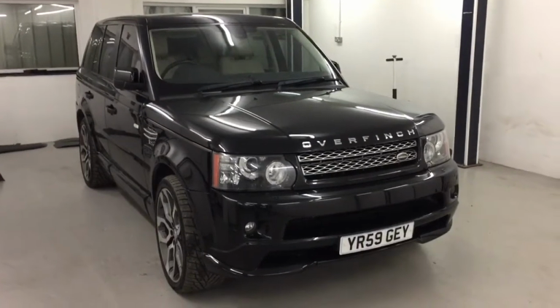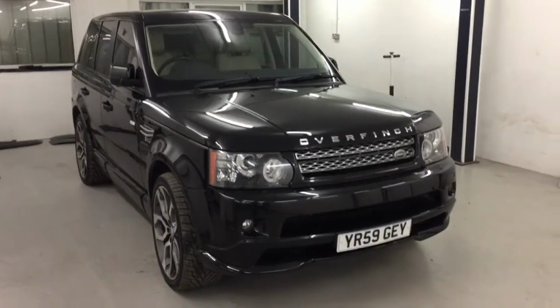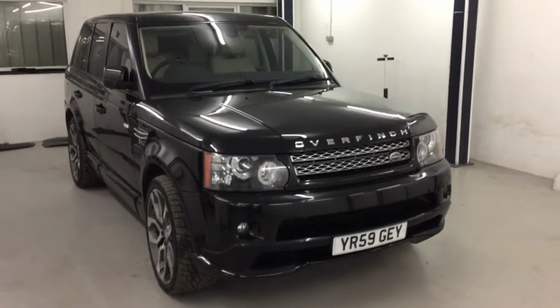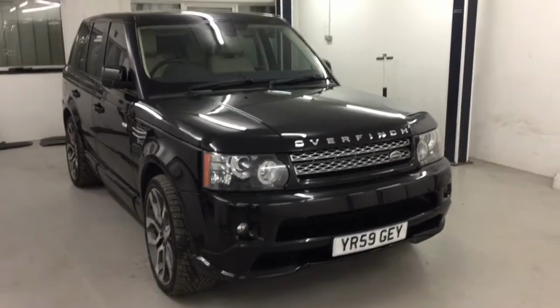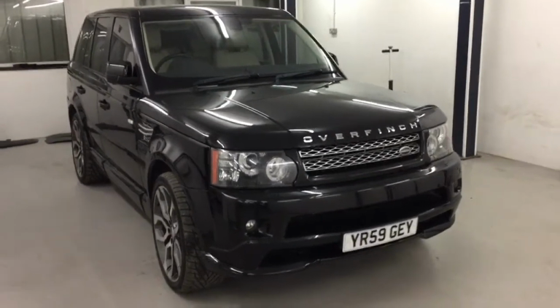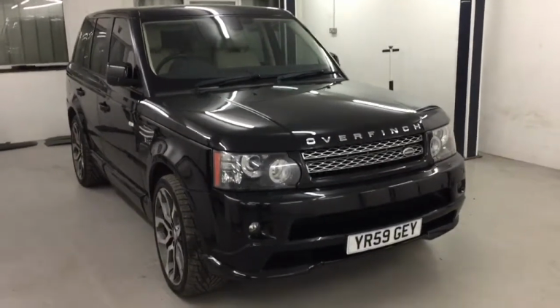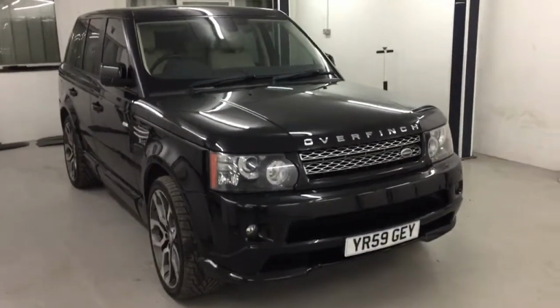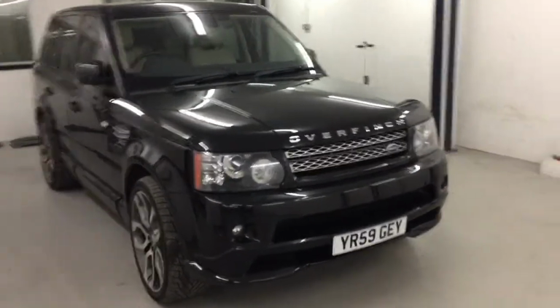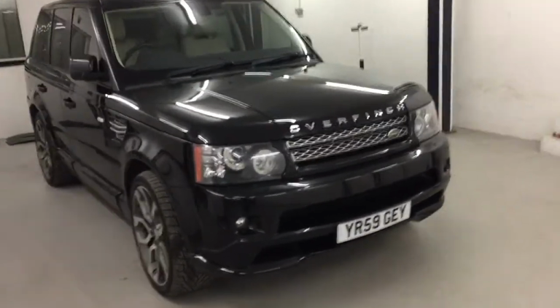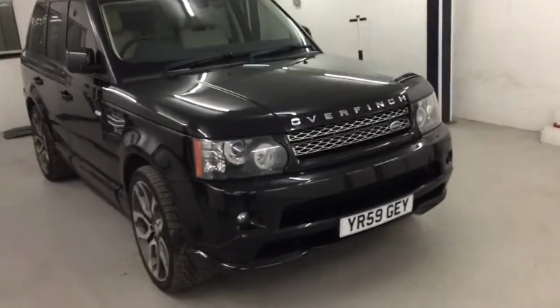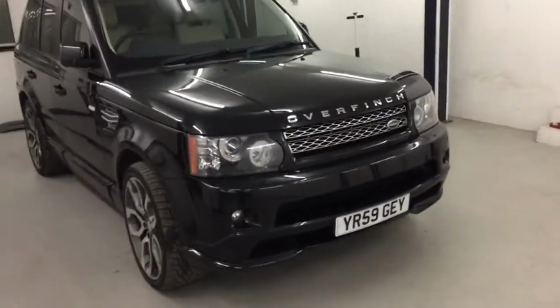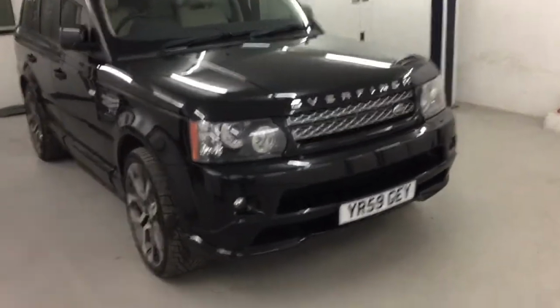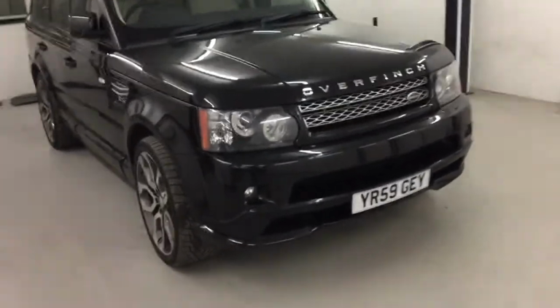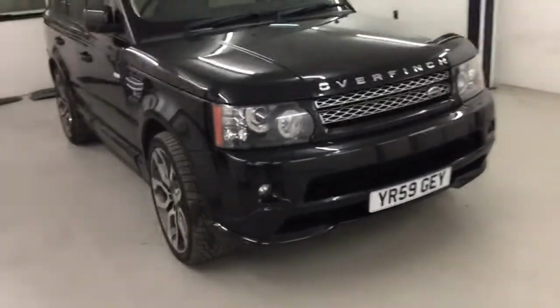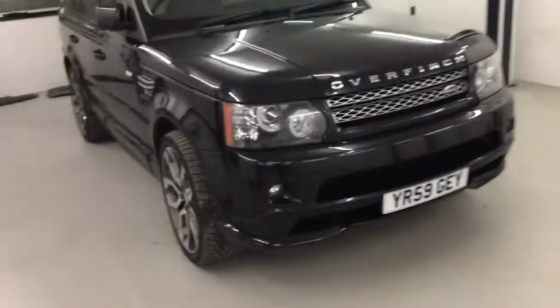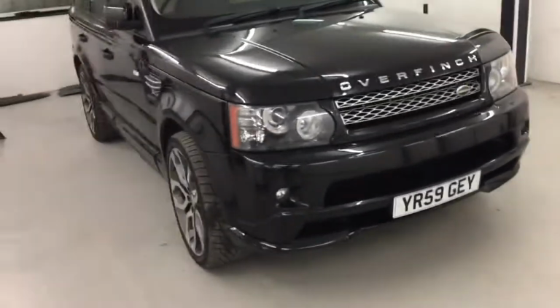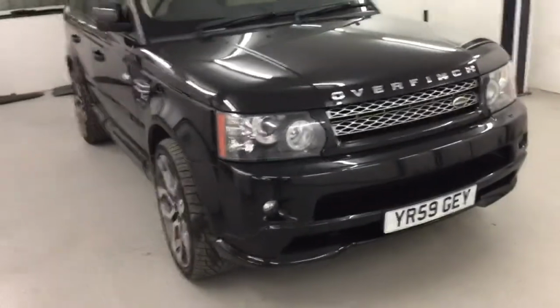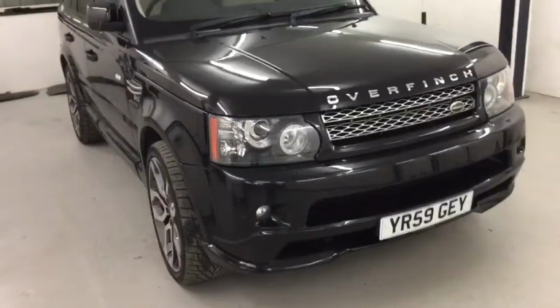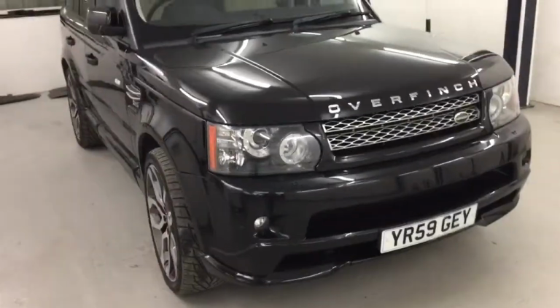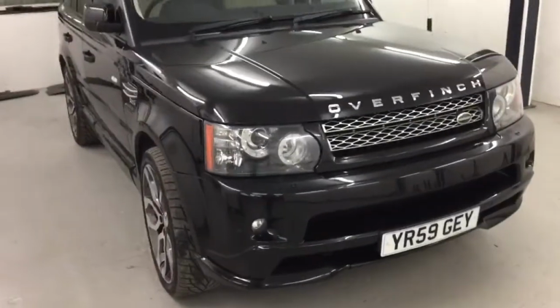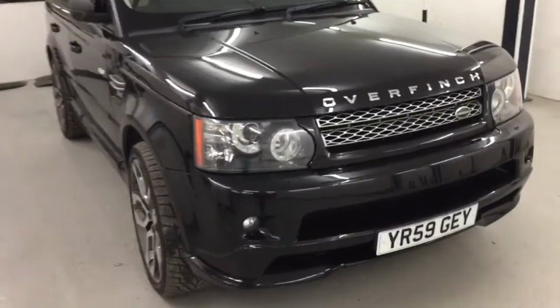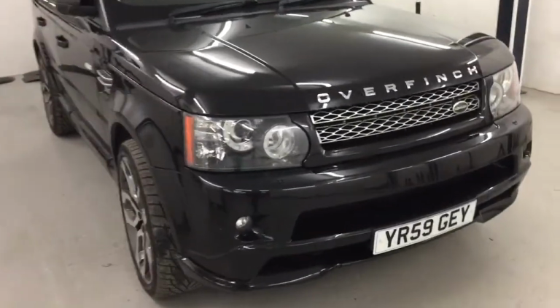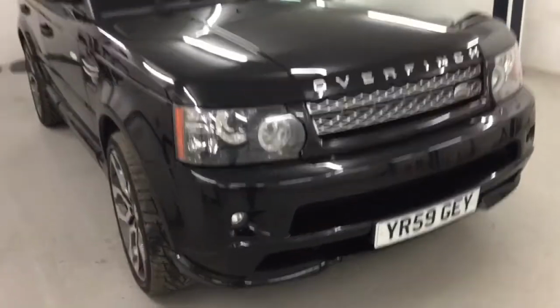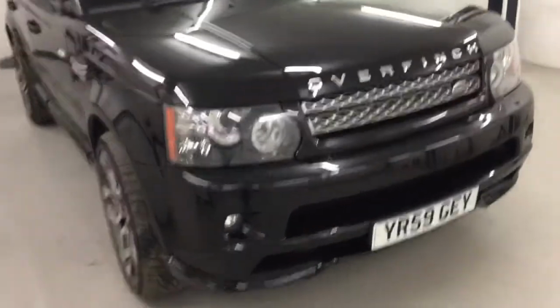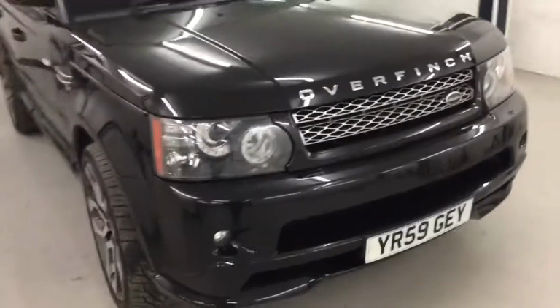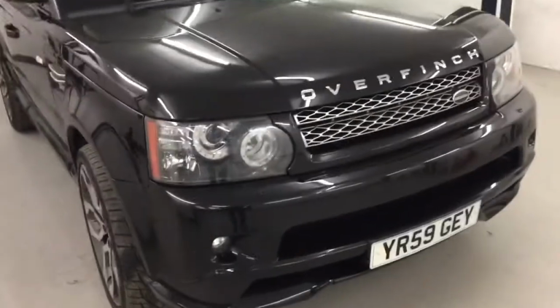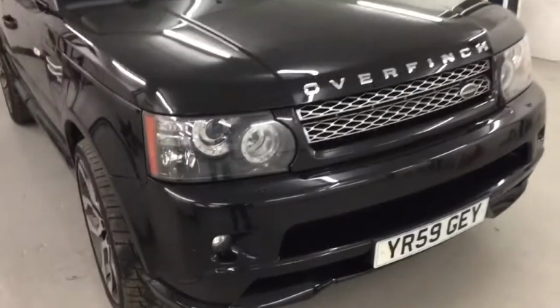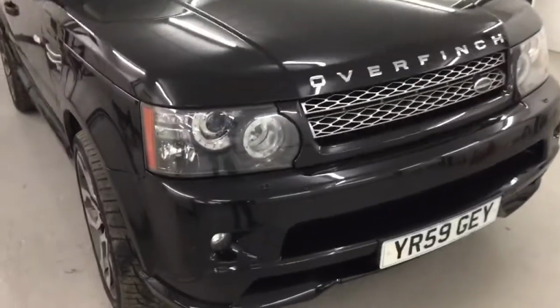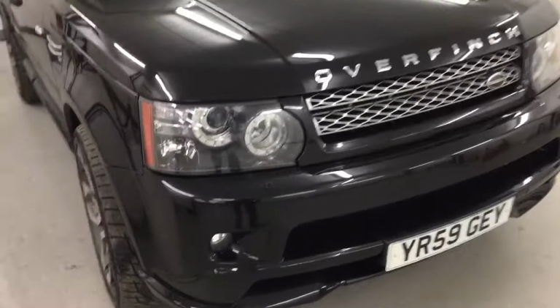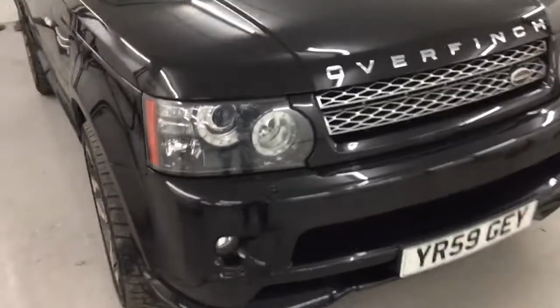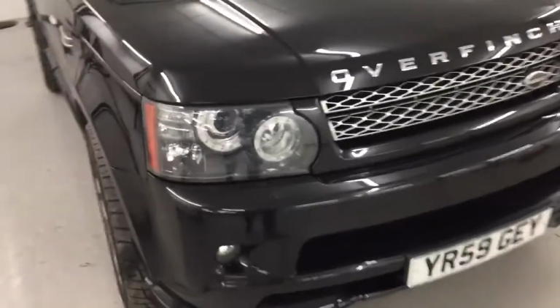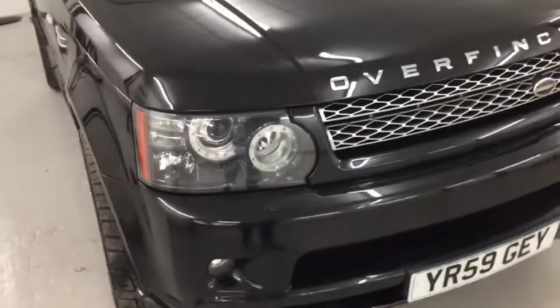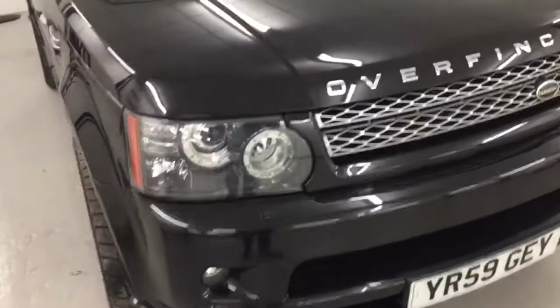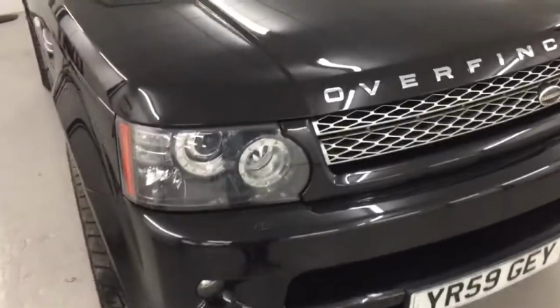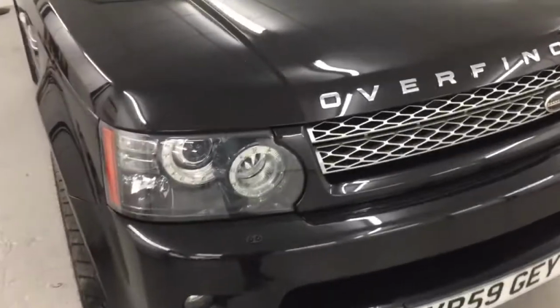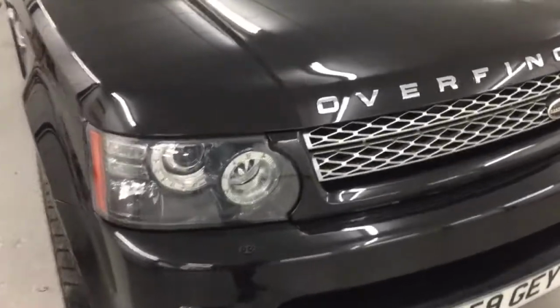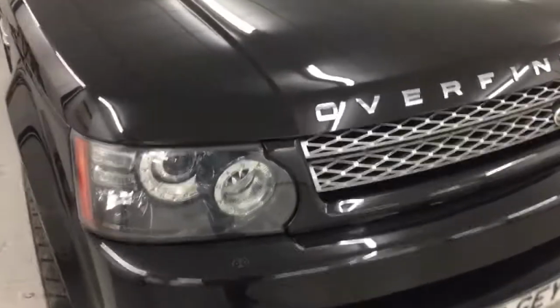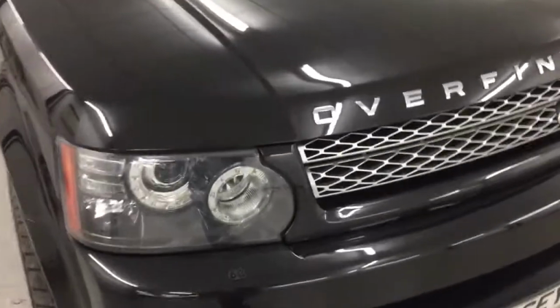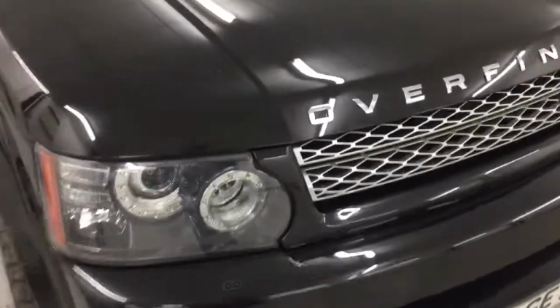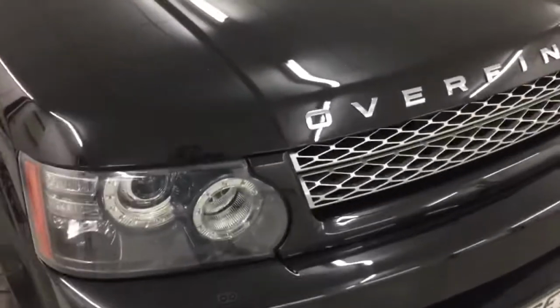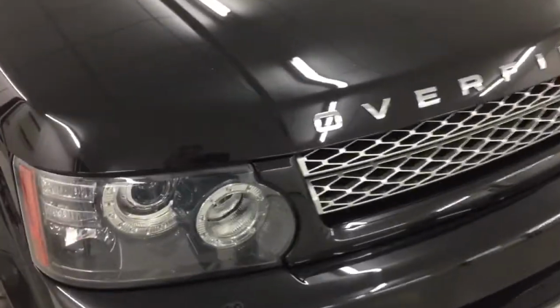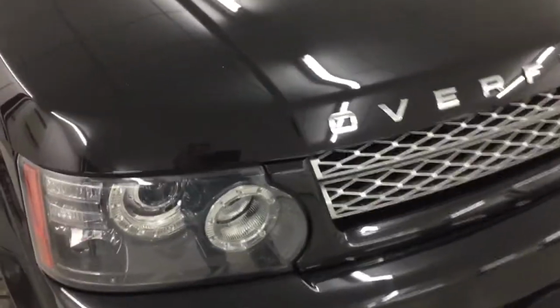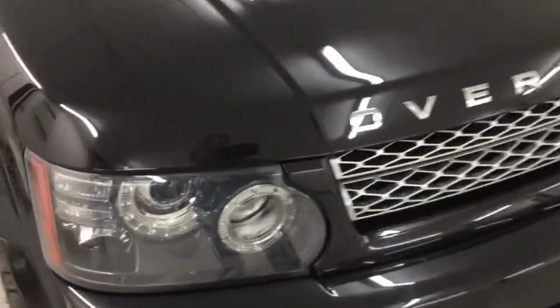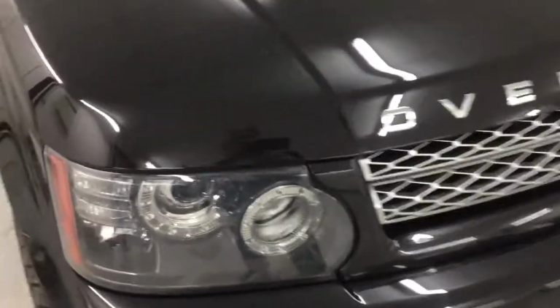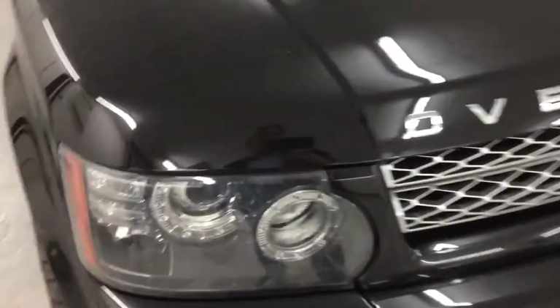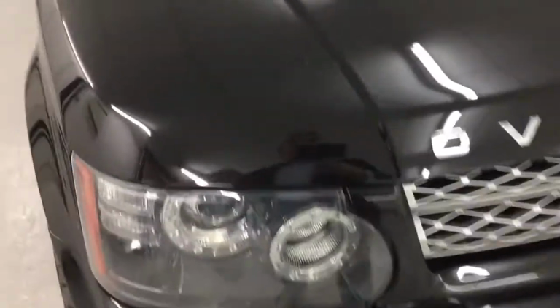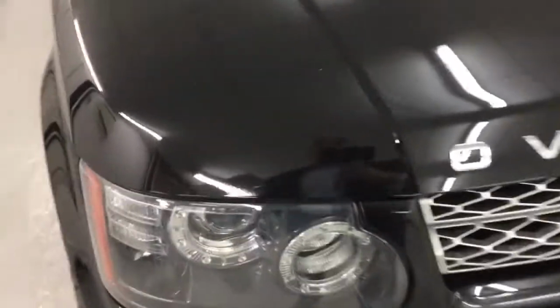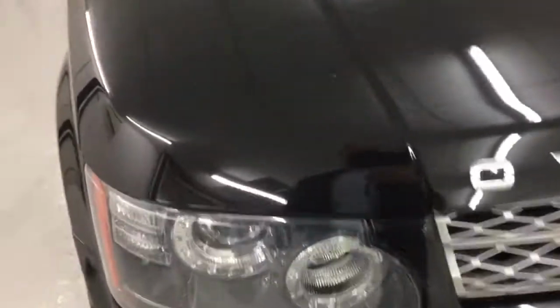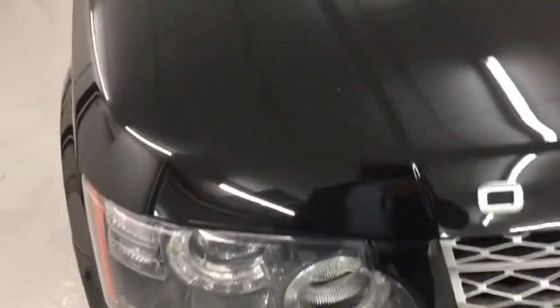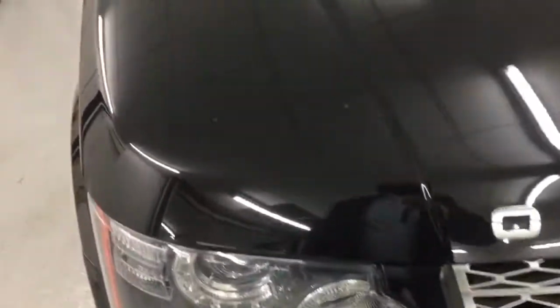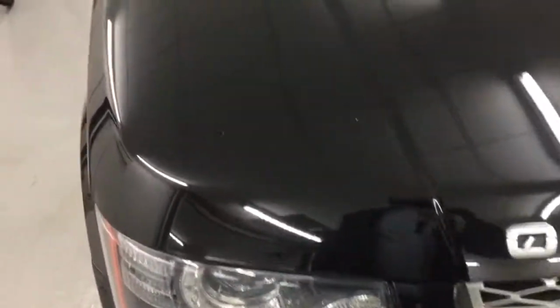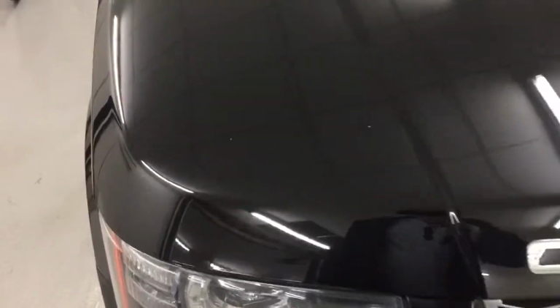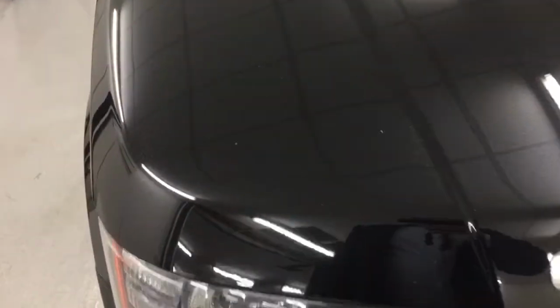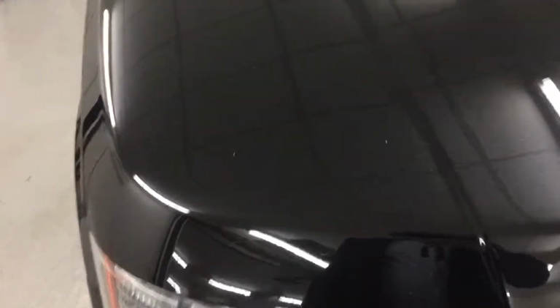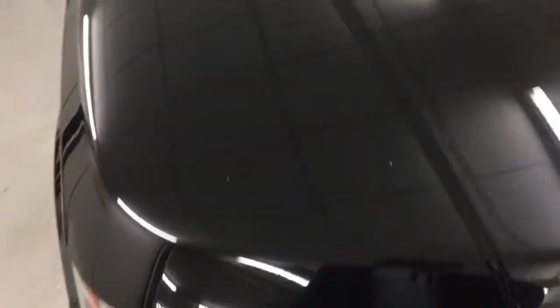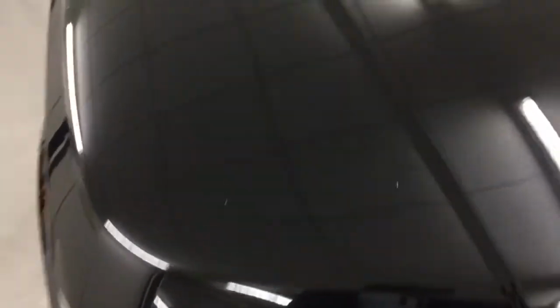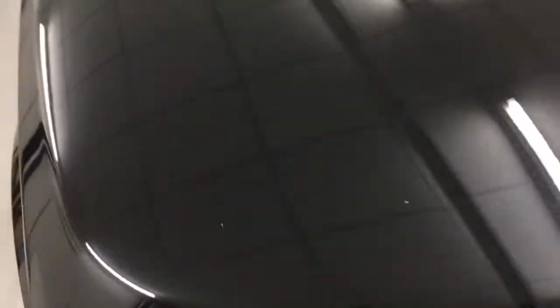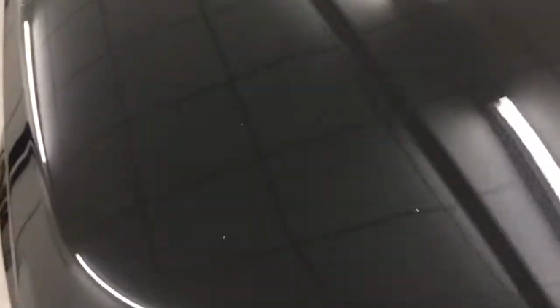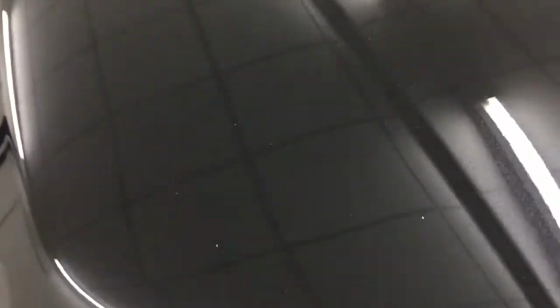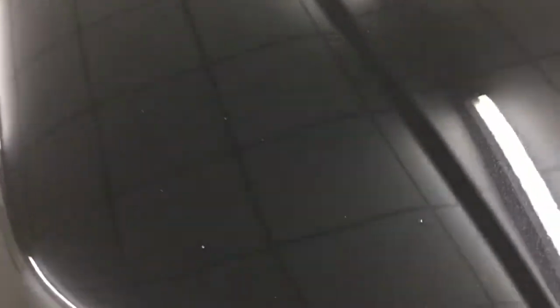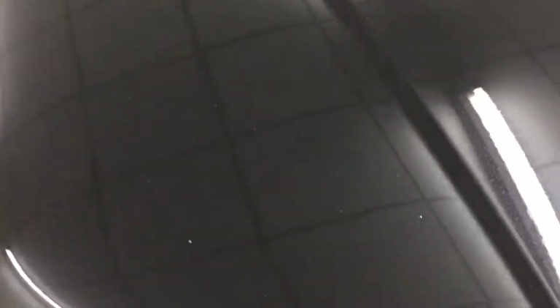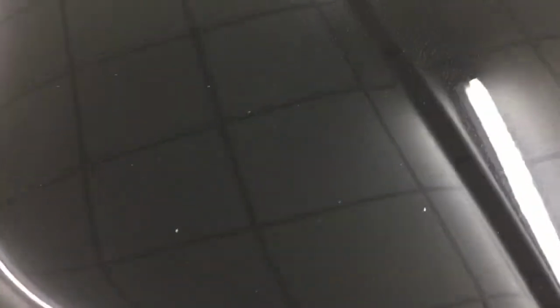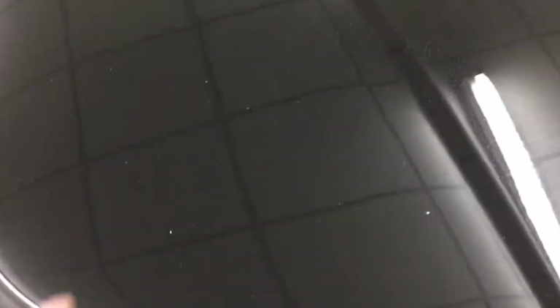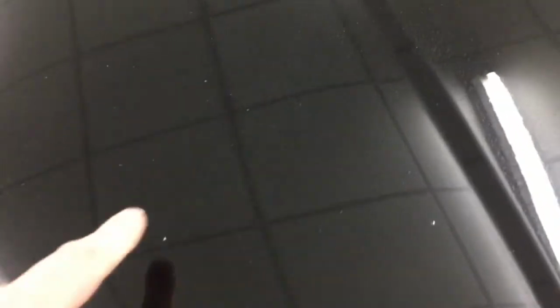Hello Sean, it's Paul Weatherall from GC Motors. I'm just going to do a quick walk round of the Overfinch Sport.